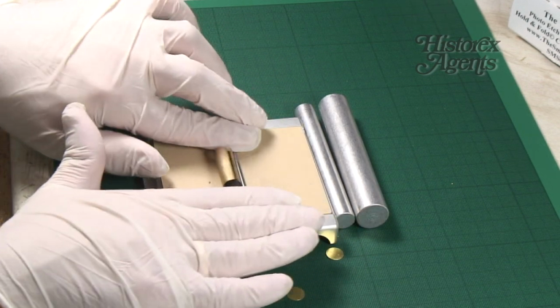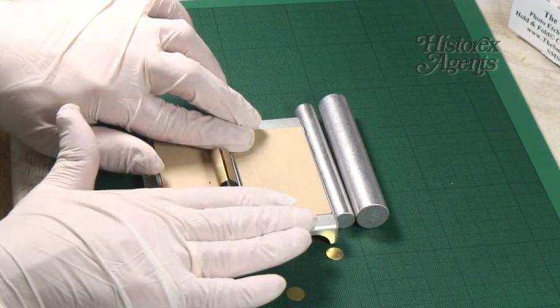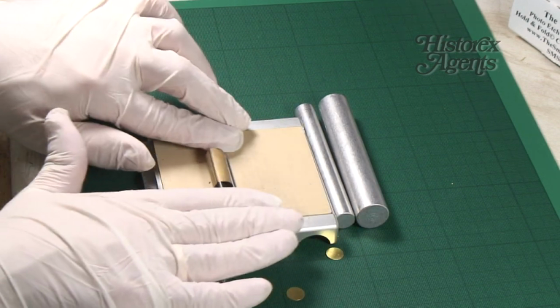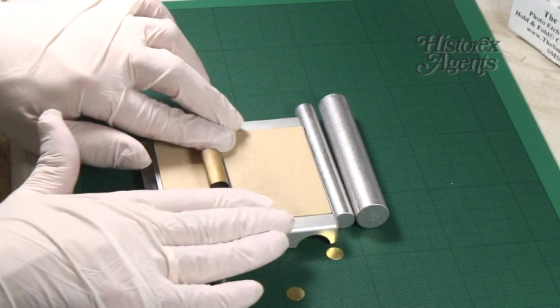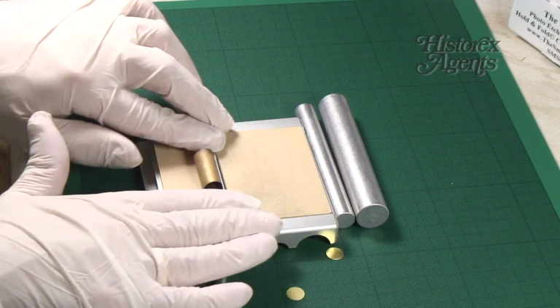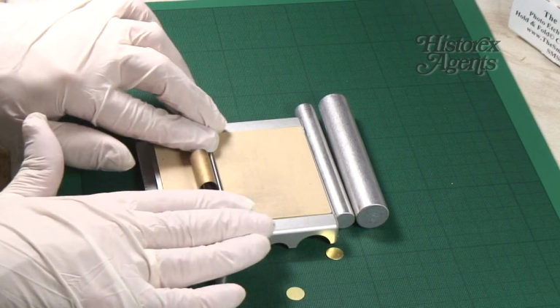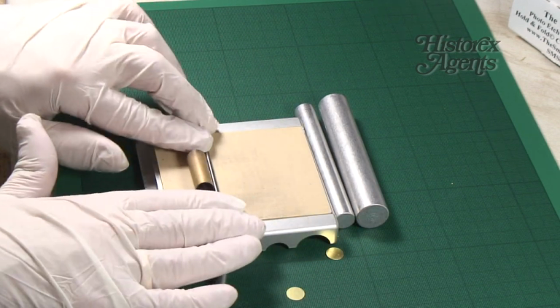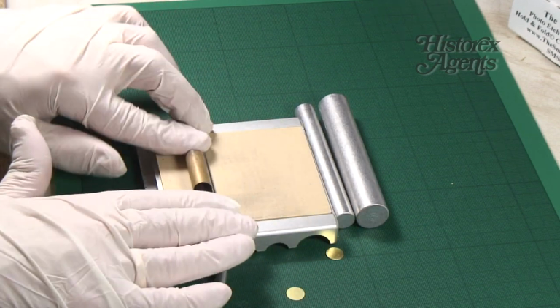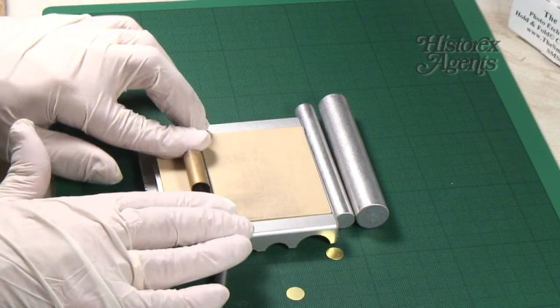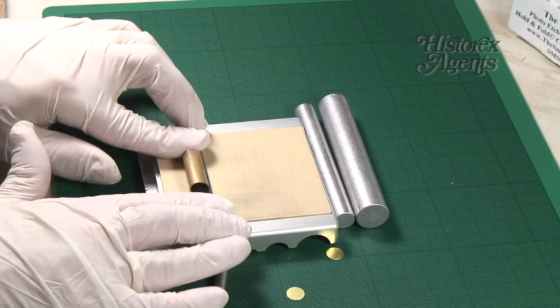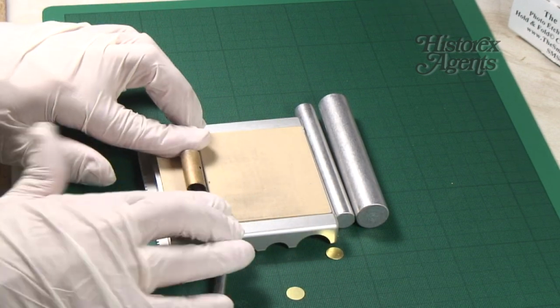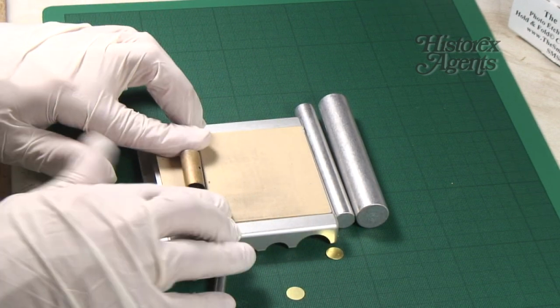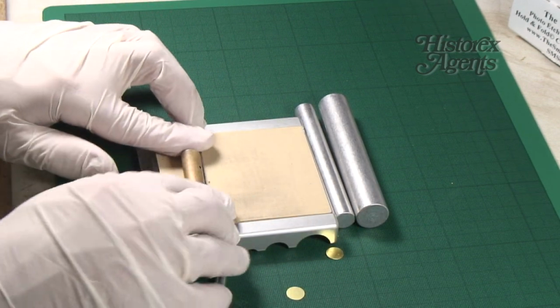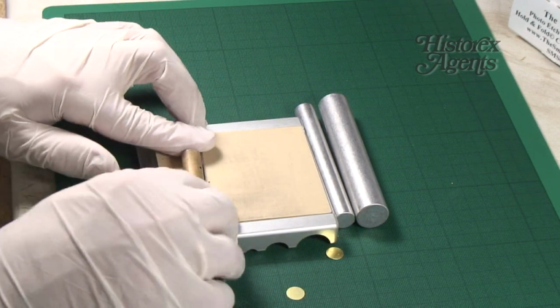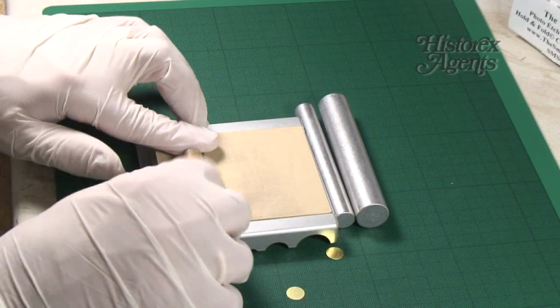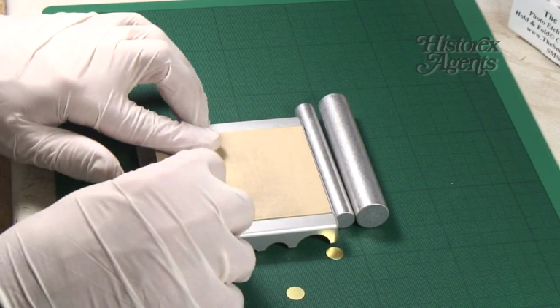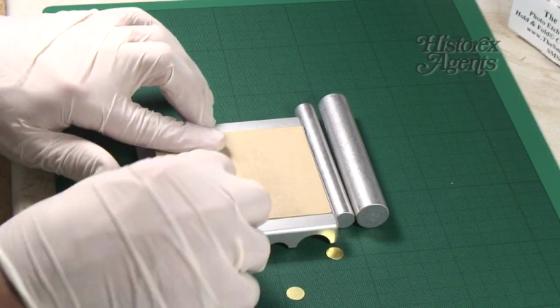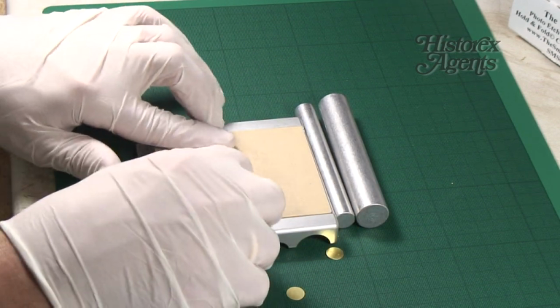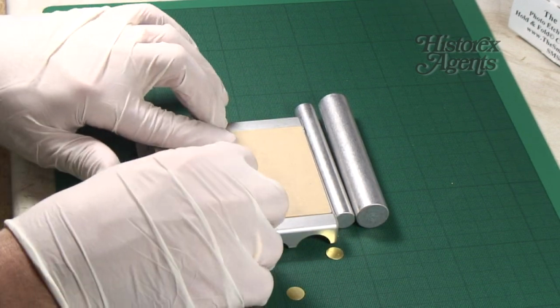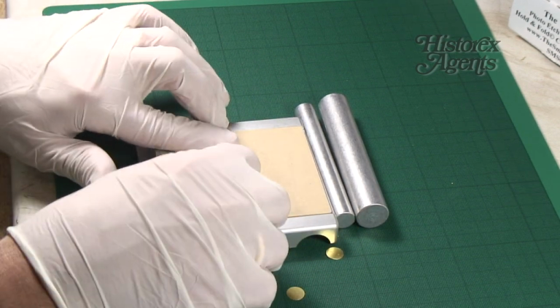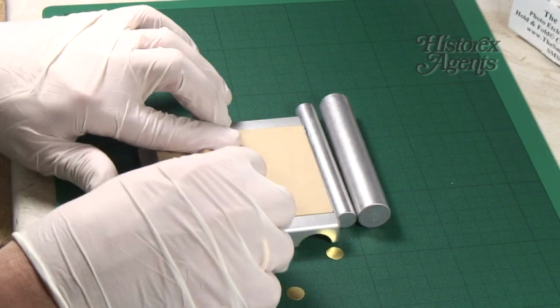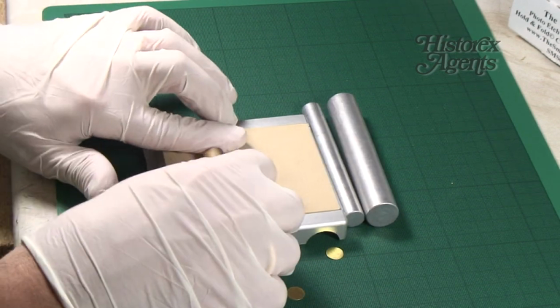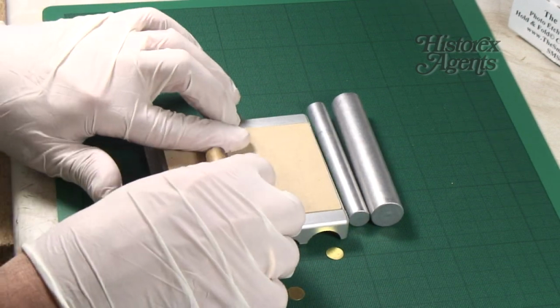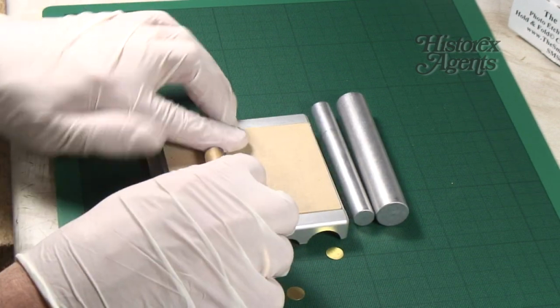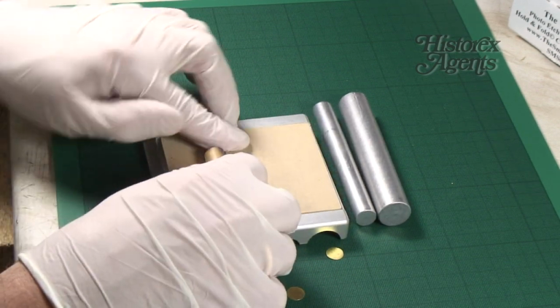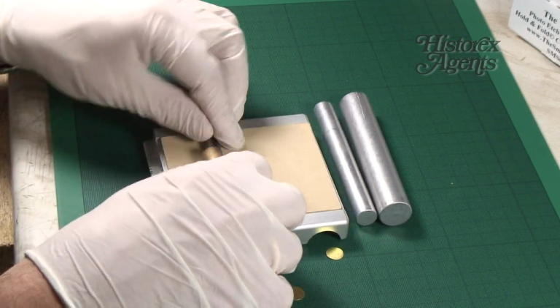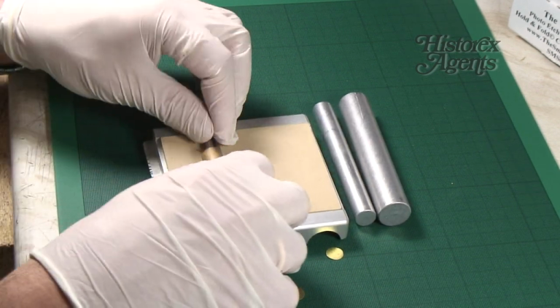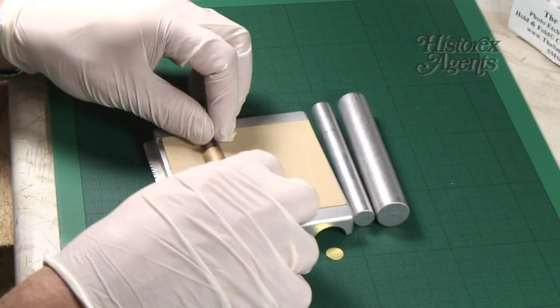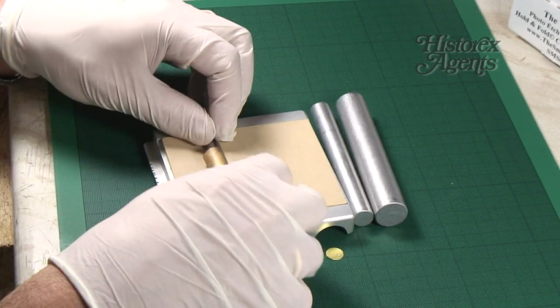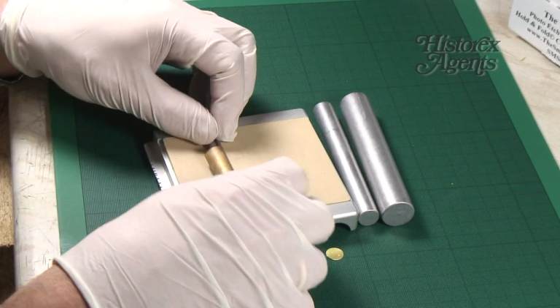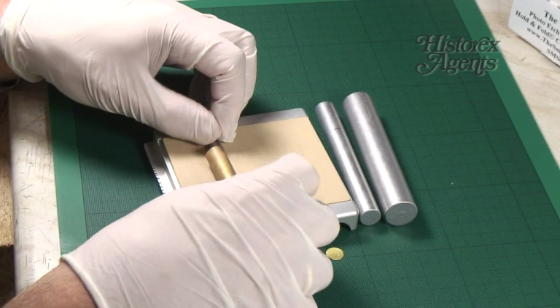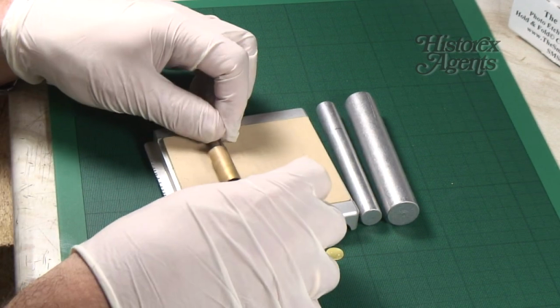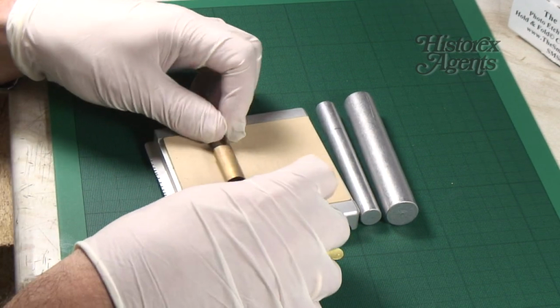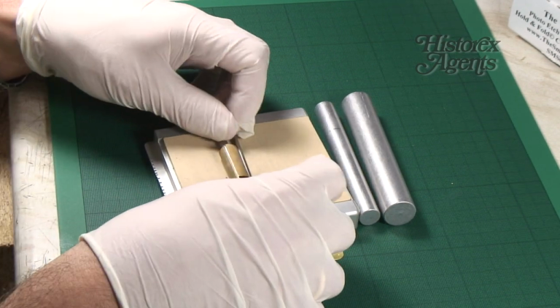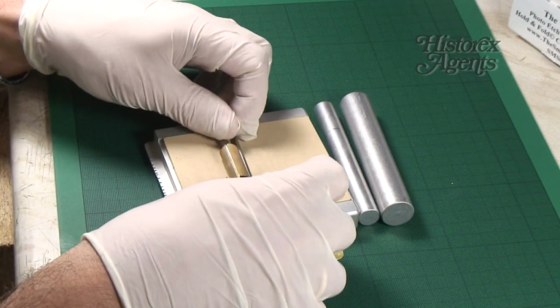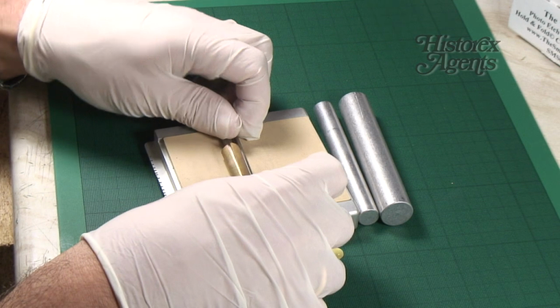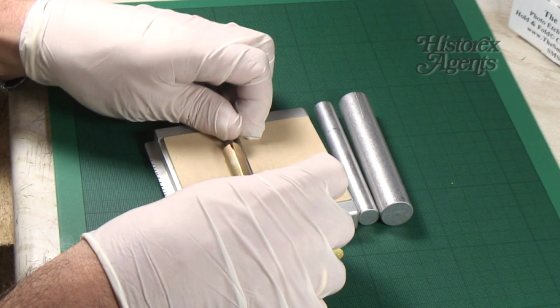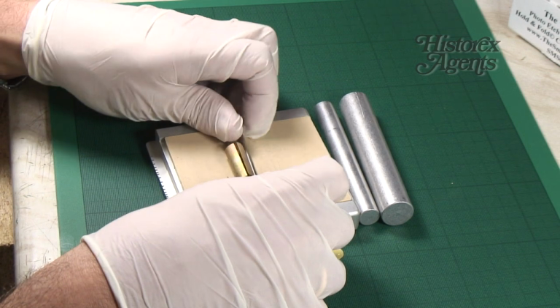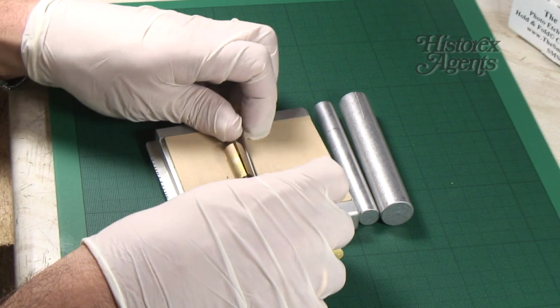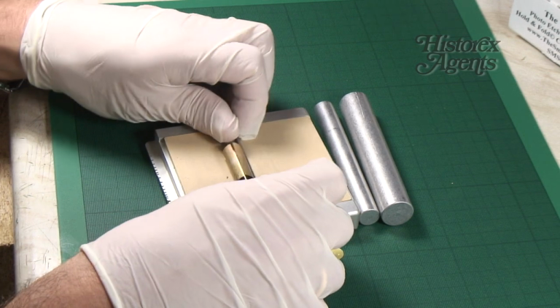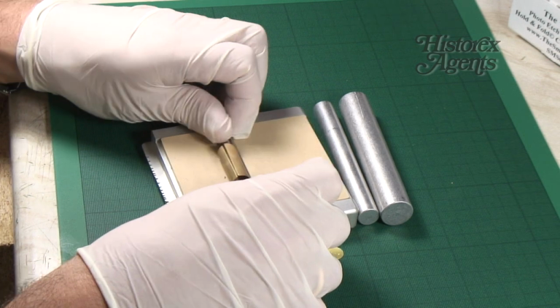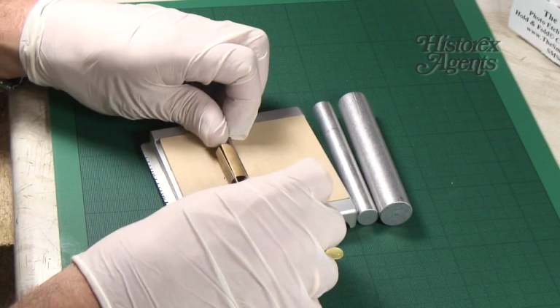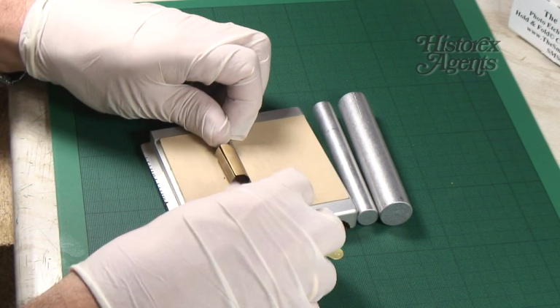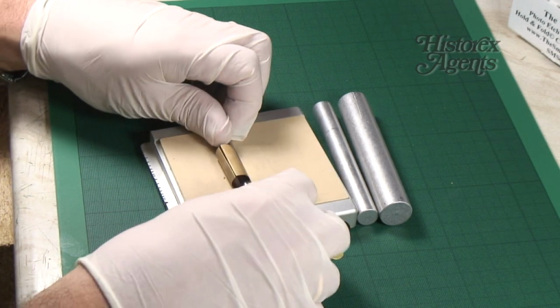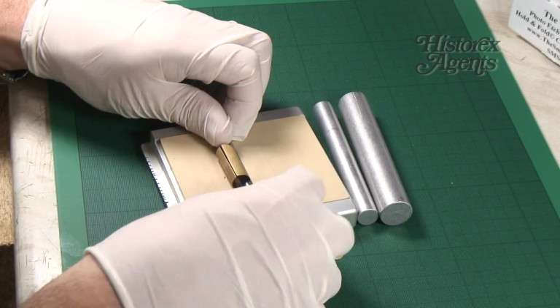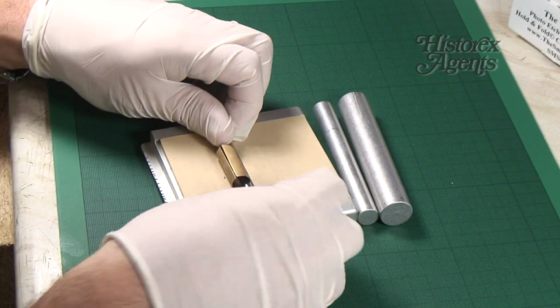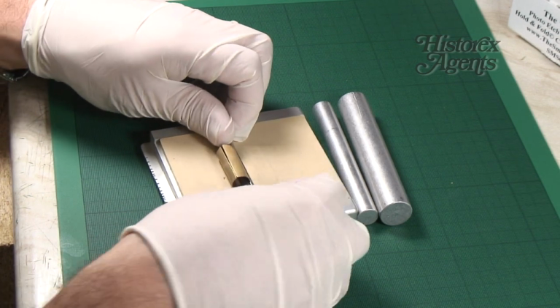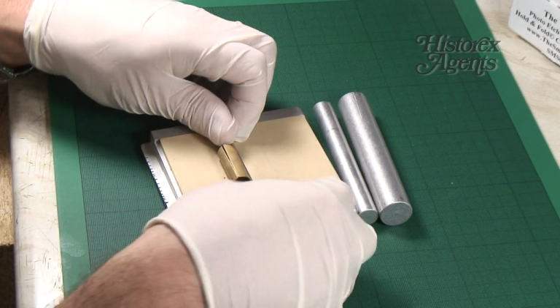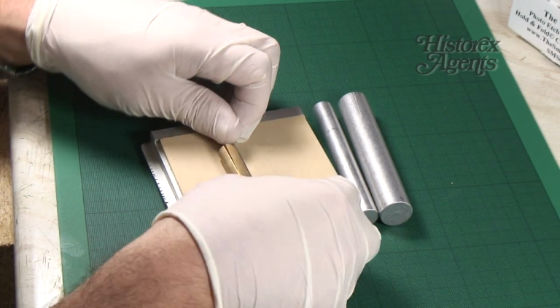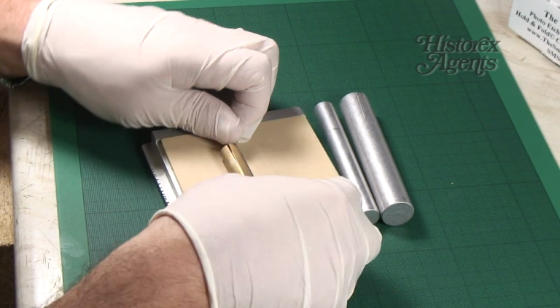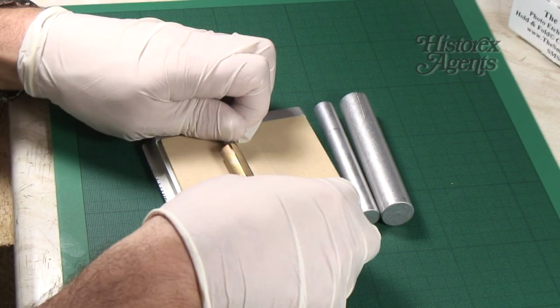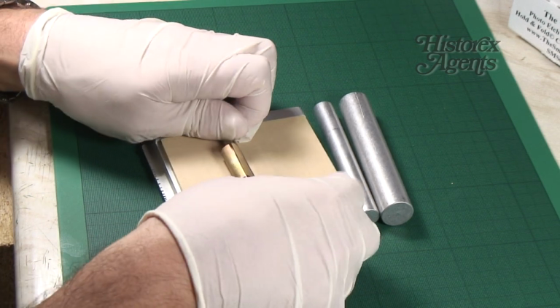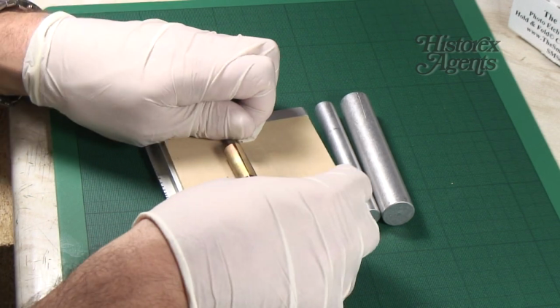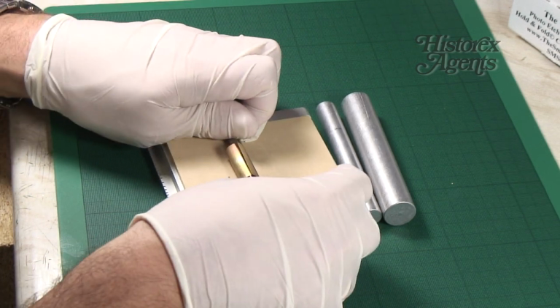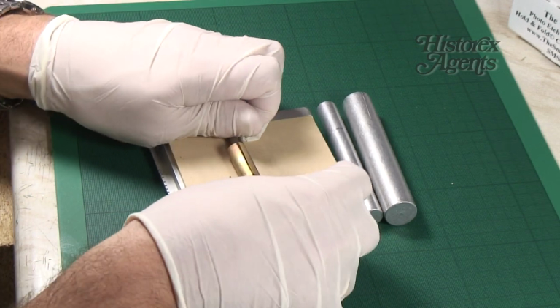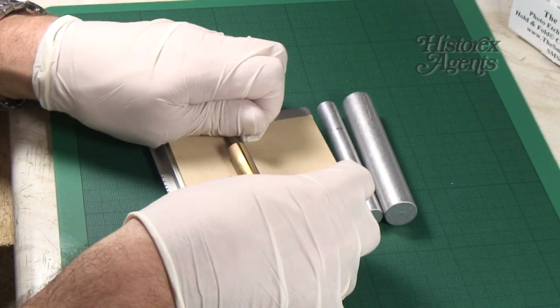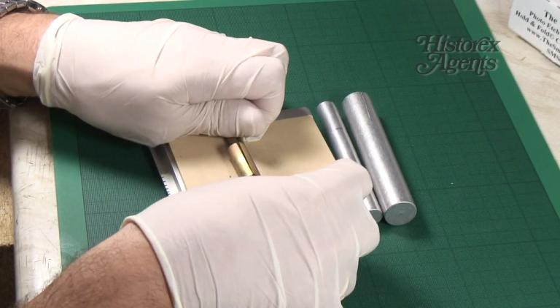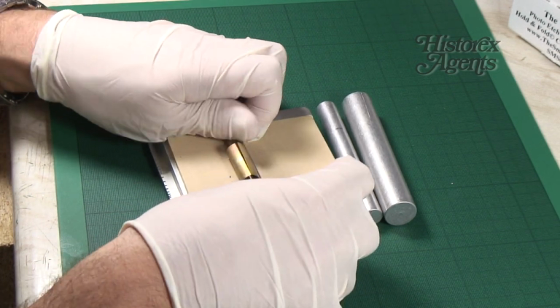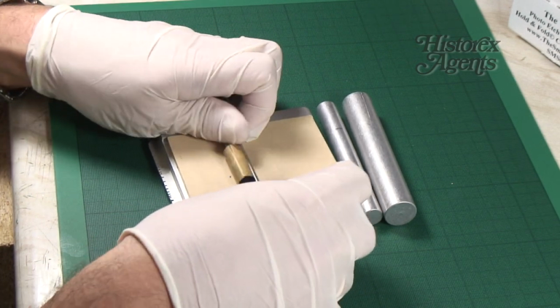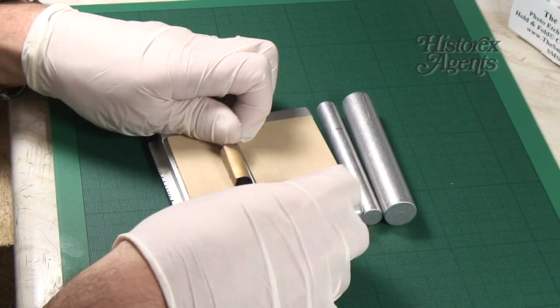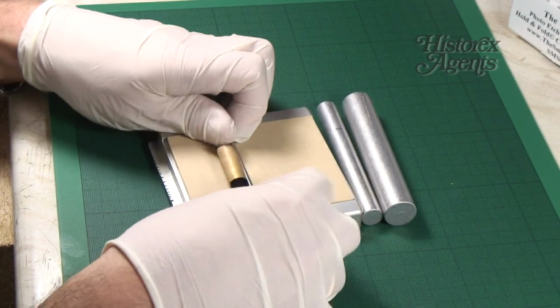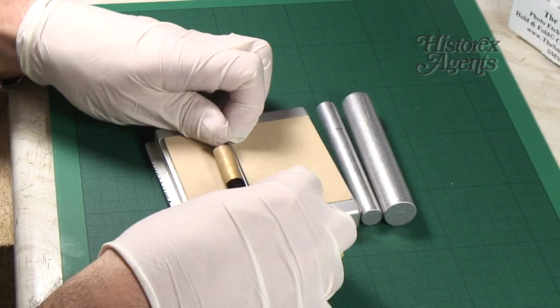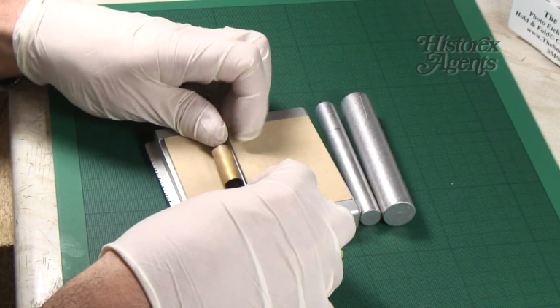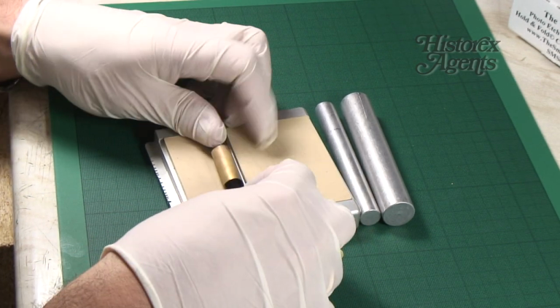You quickly and easily achieve a cylinder. You're now ready for the next stage: gluing the item together.